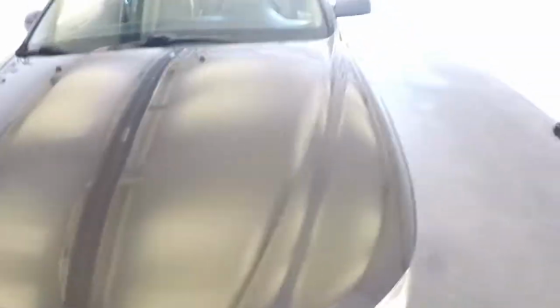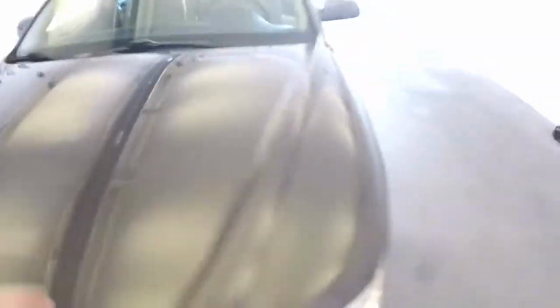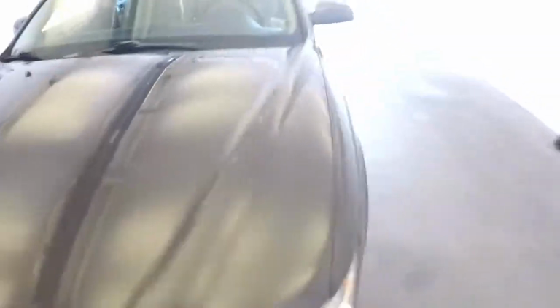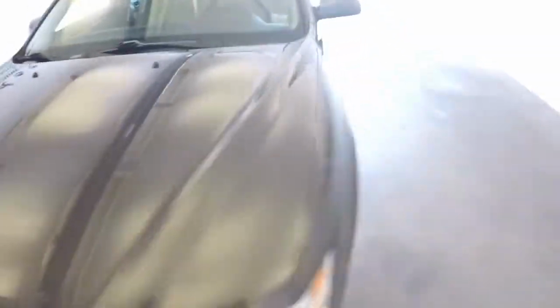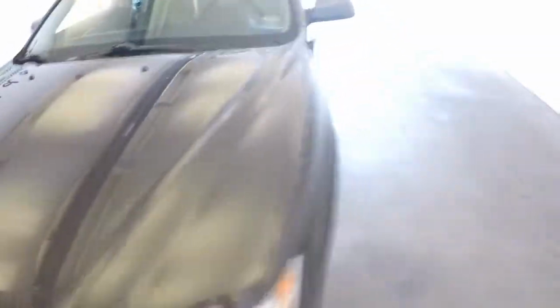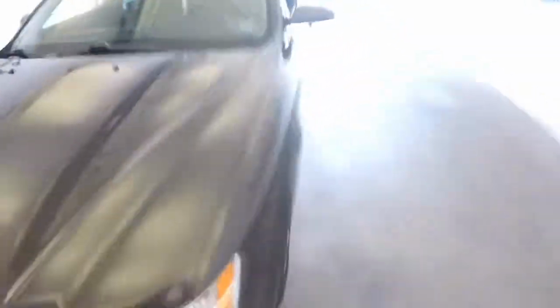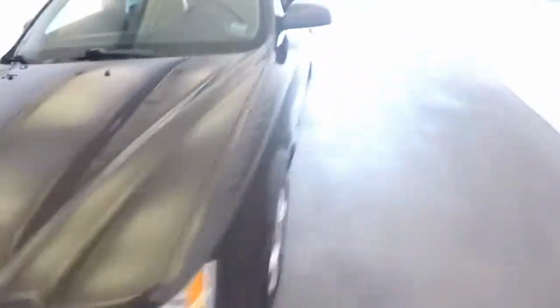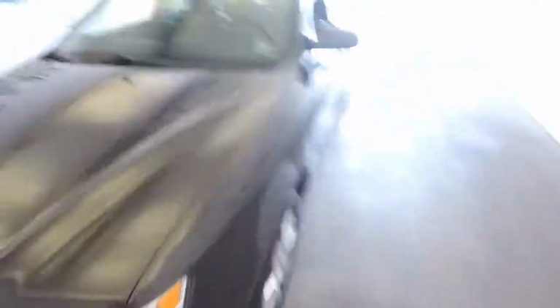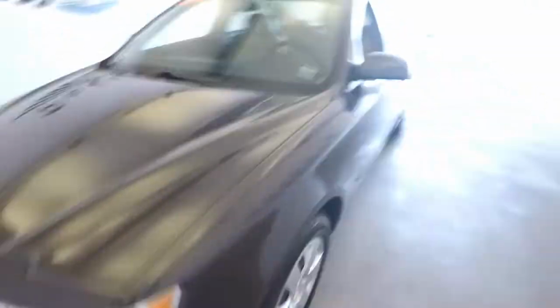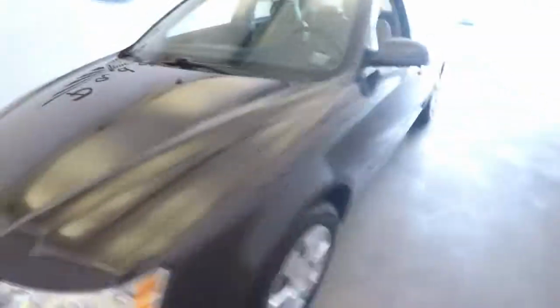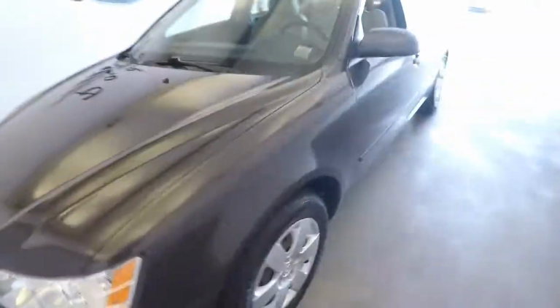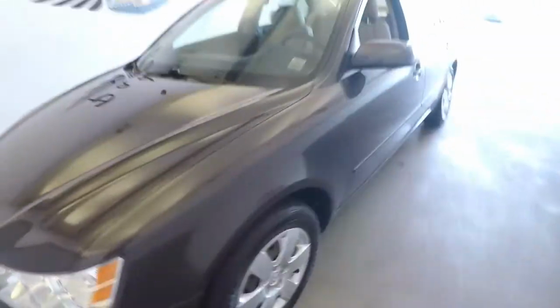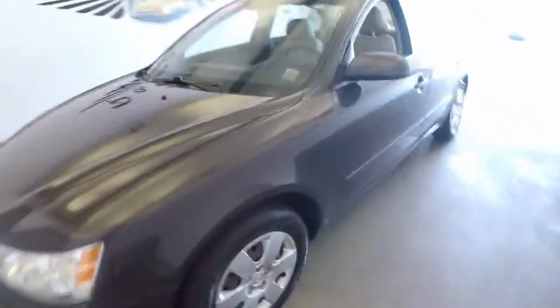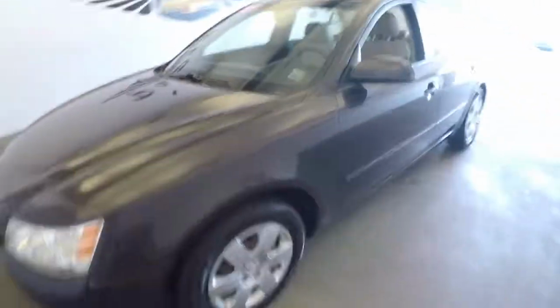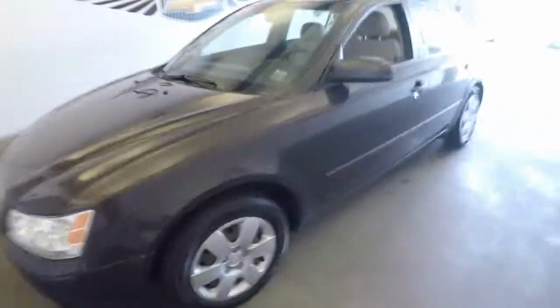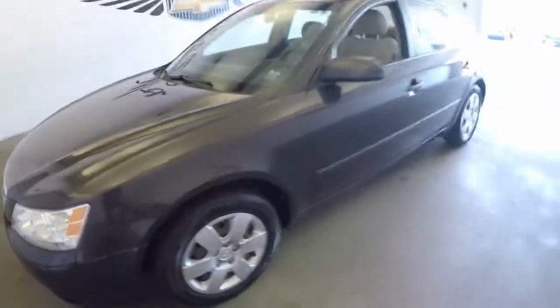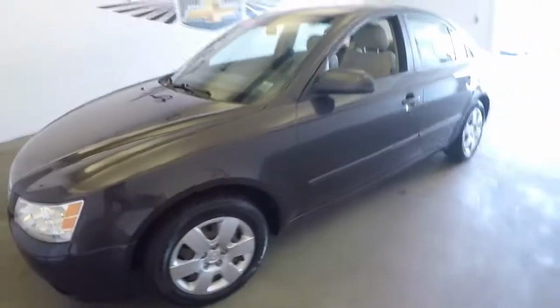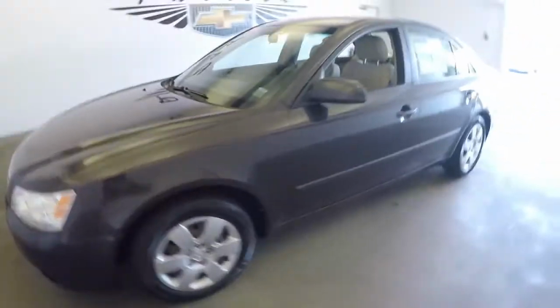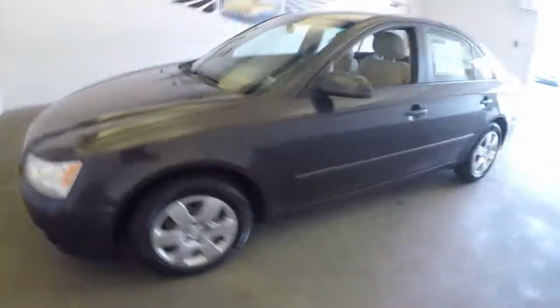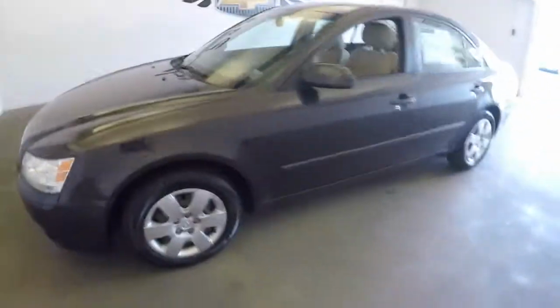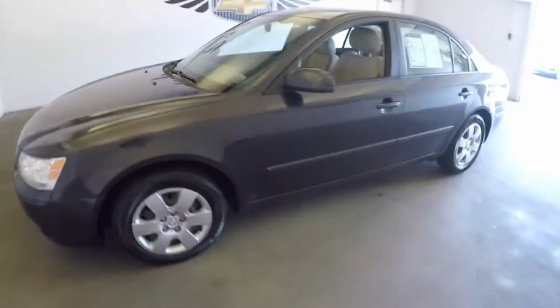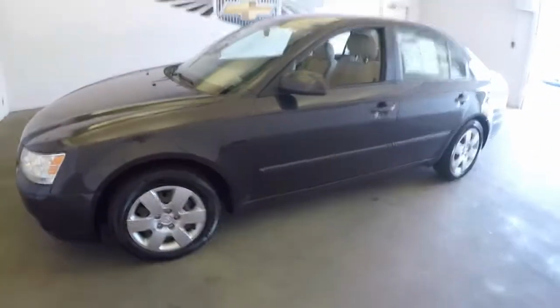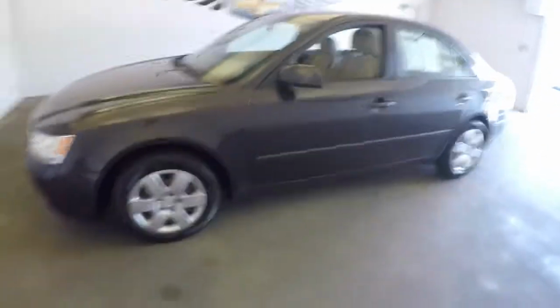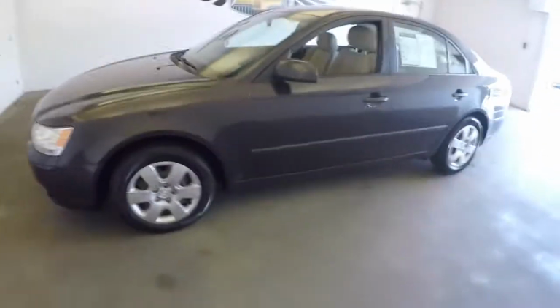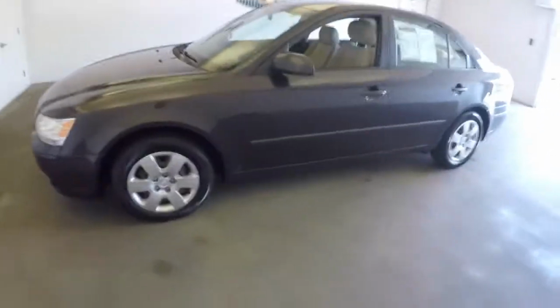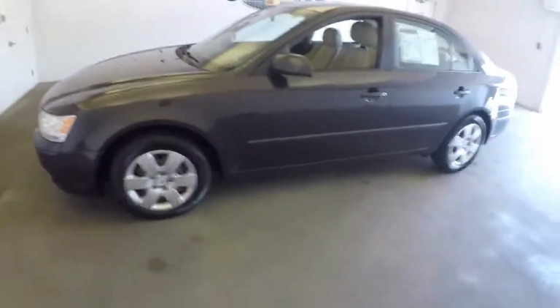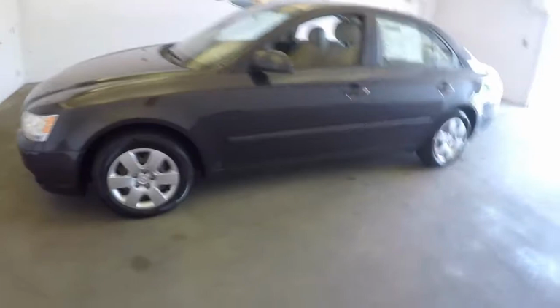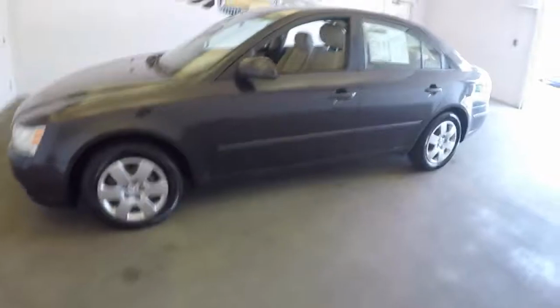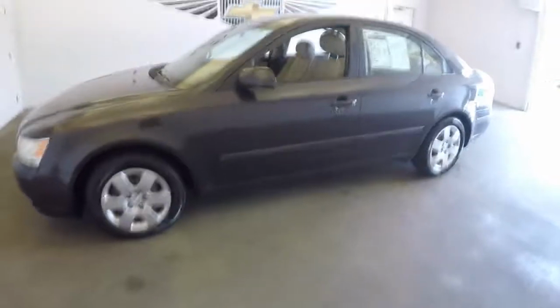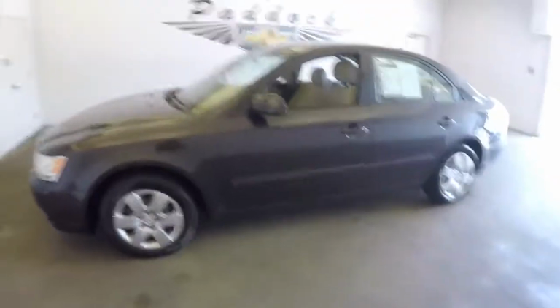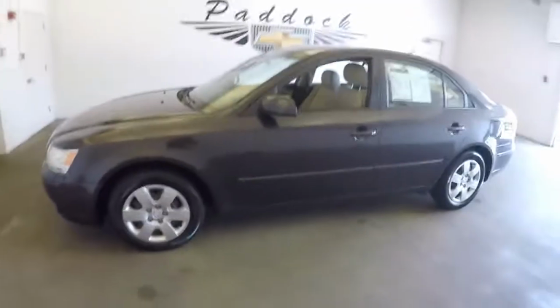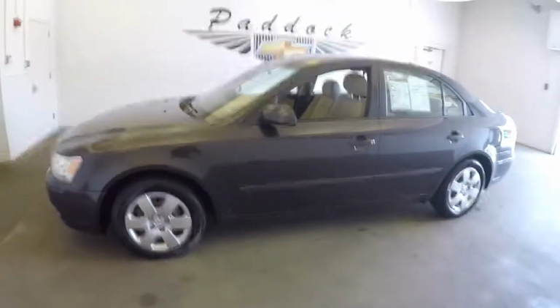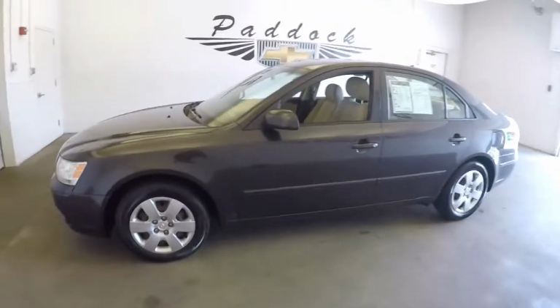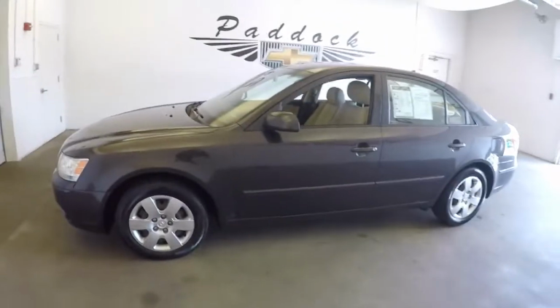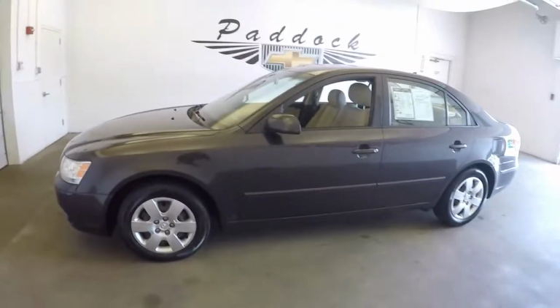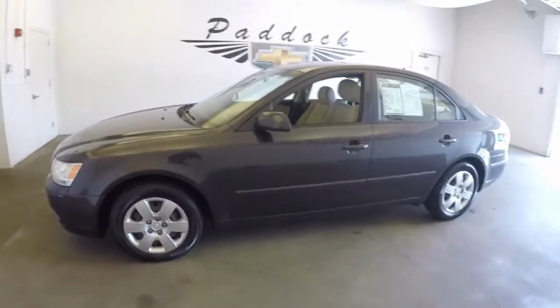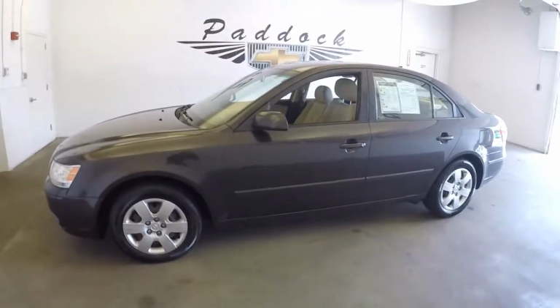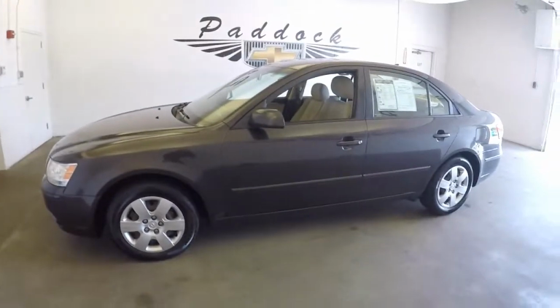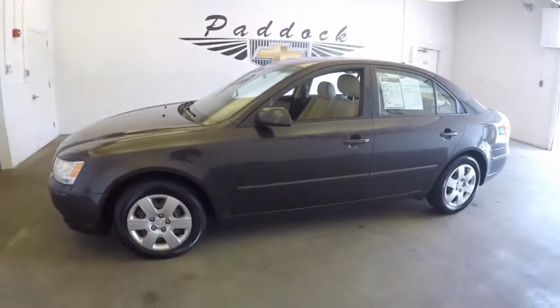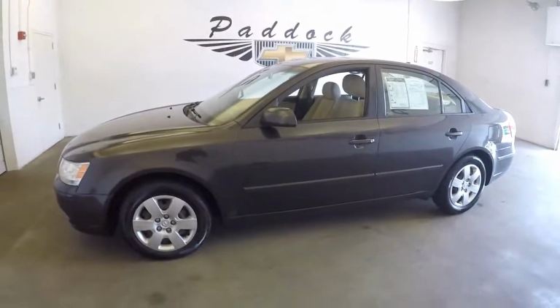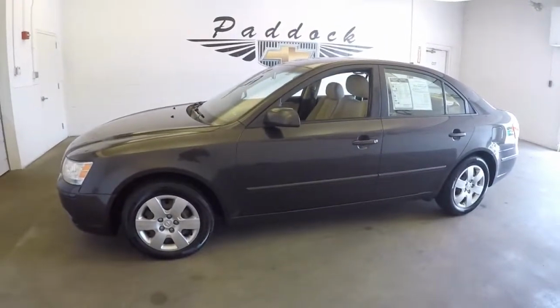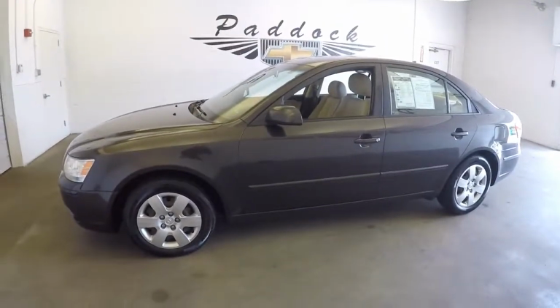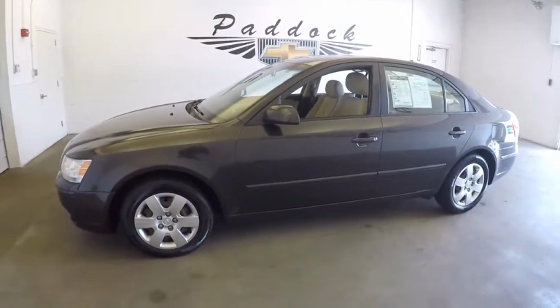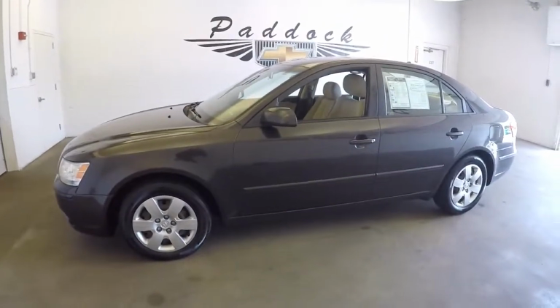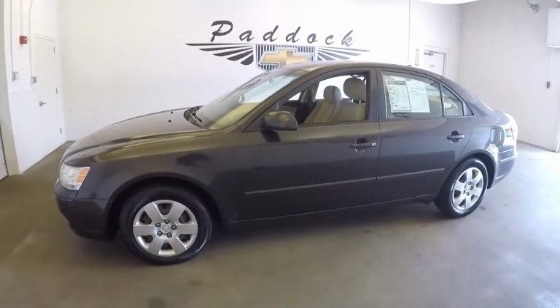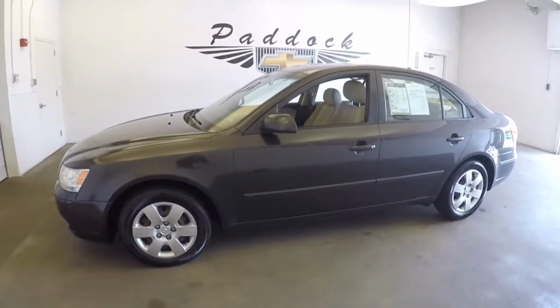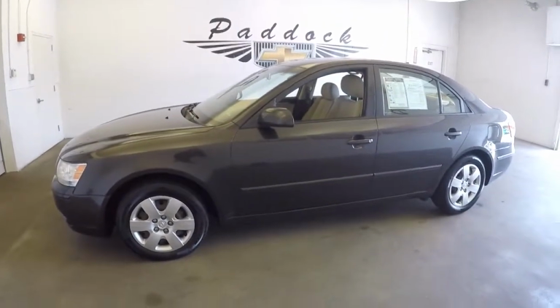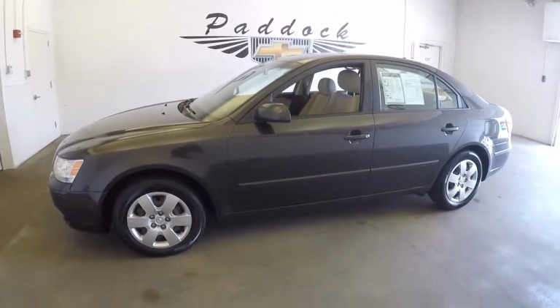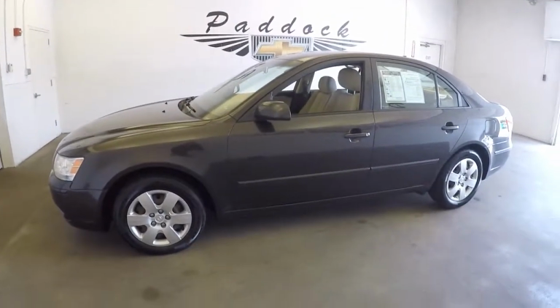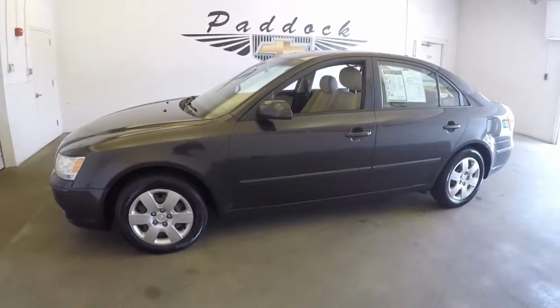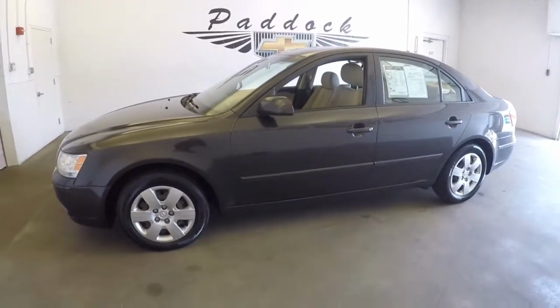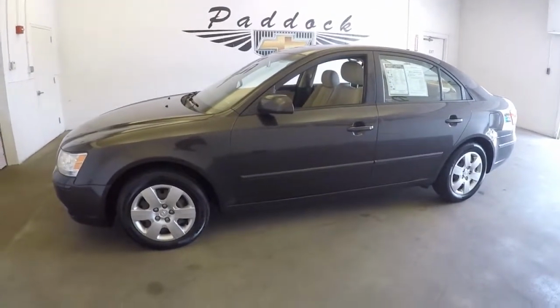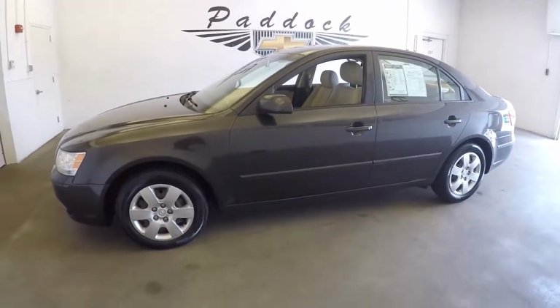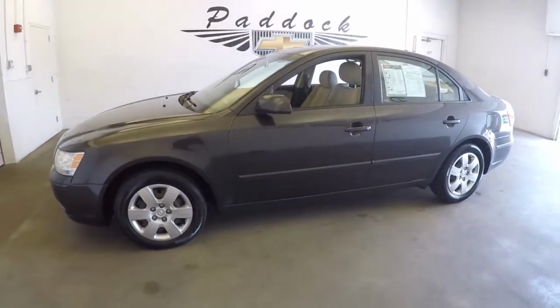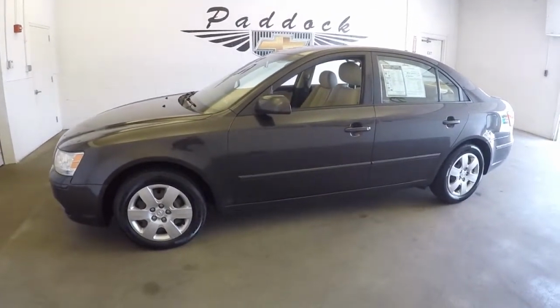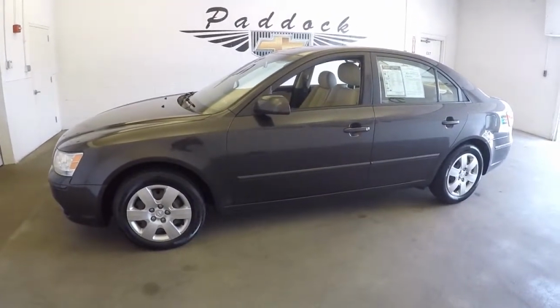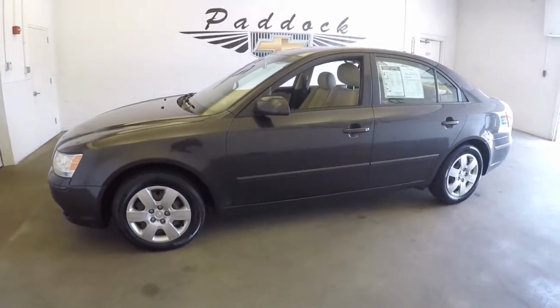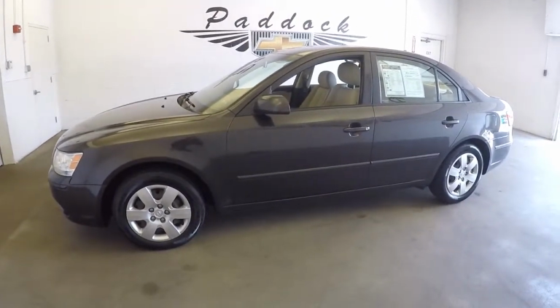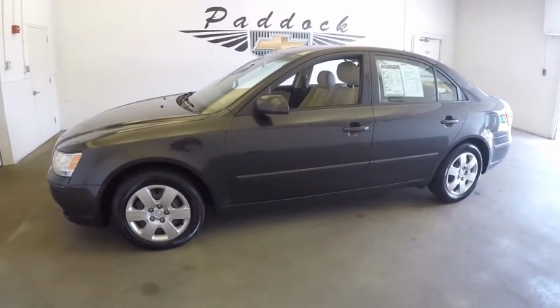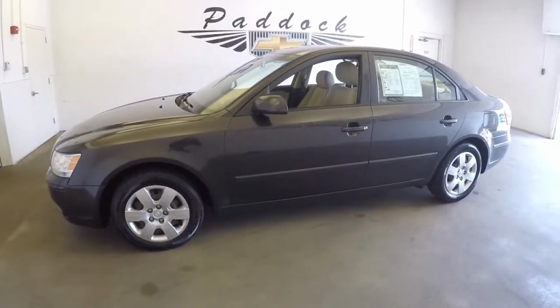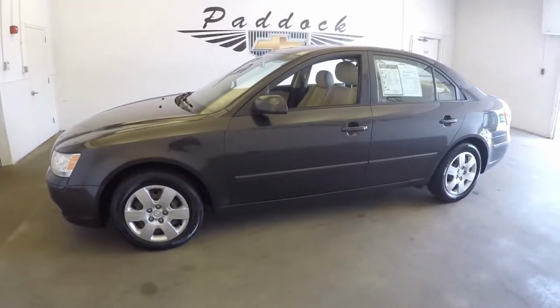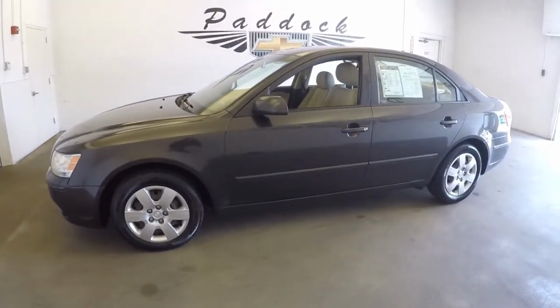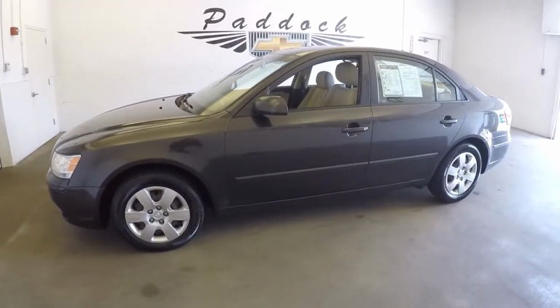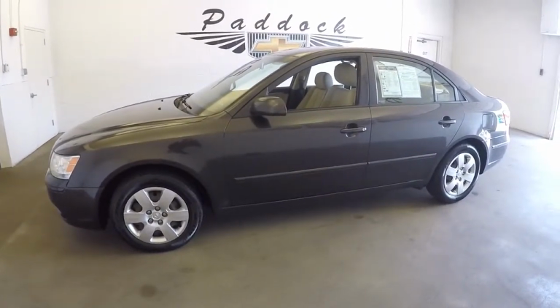Engine sounds great. Vehicle looks great. To find out more about this 09 Hyundai, give us a call at 876-0945.